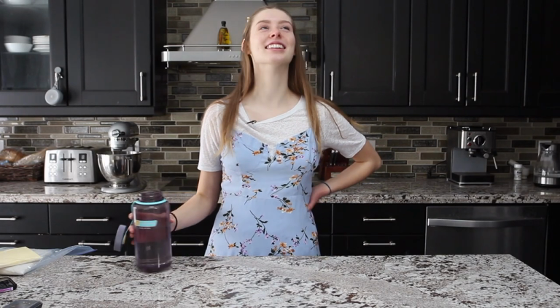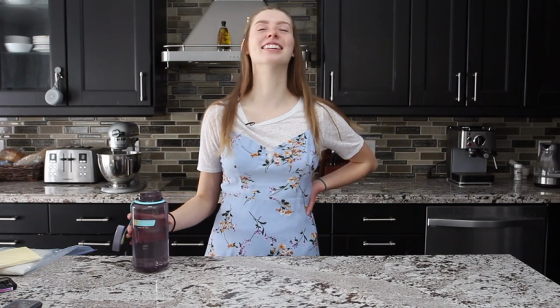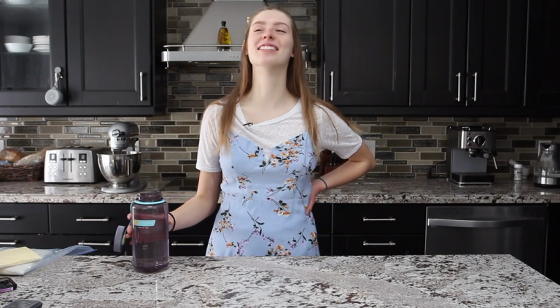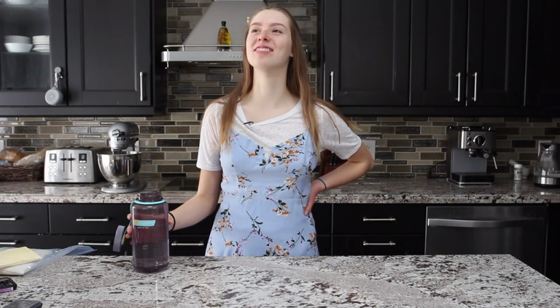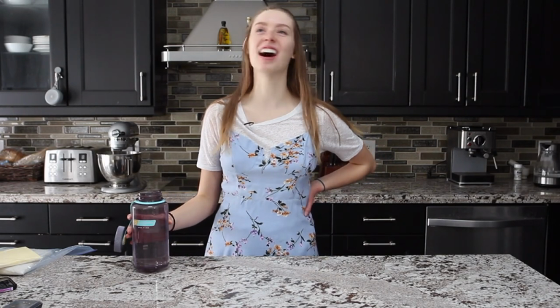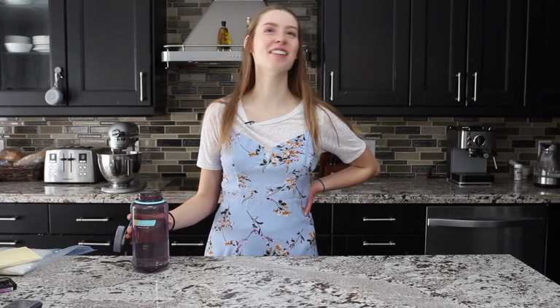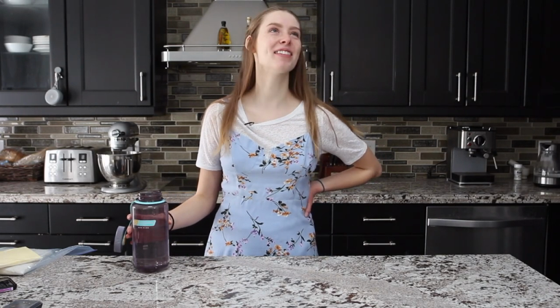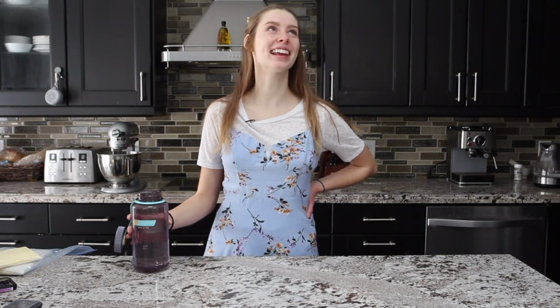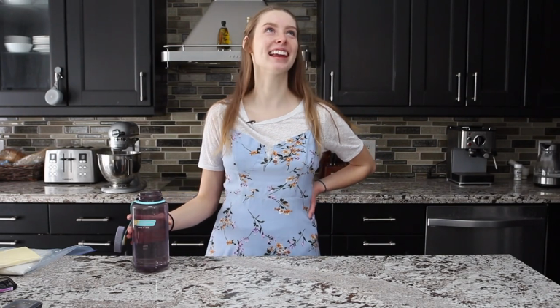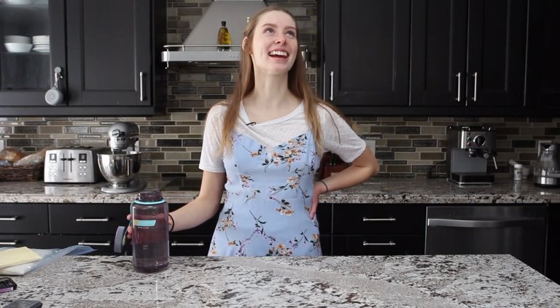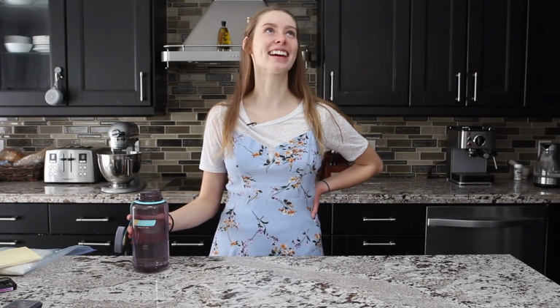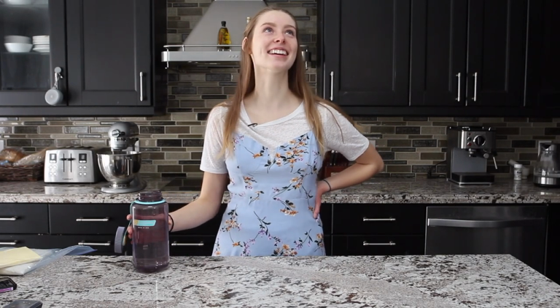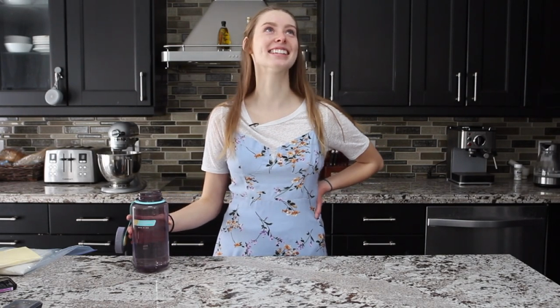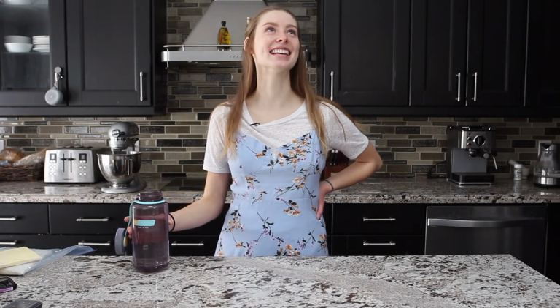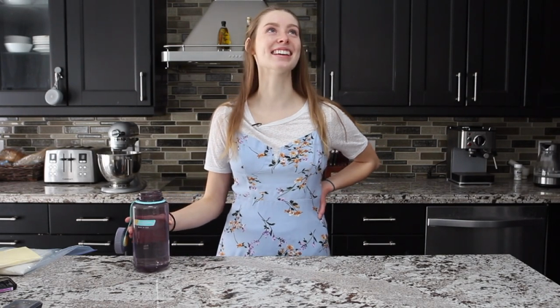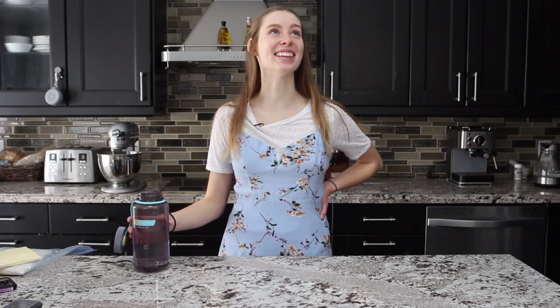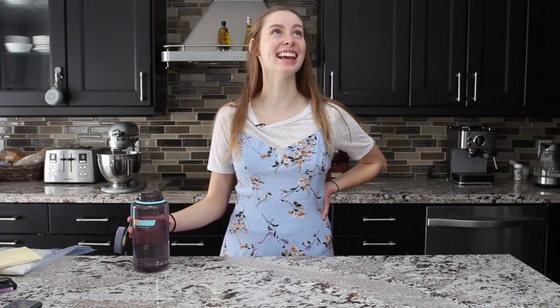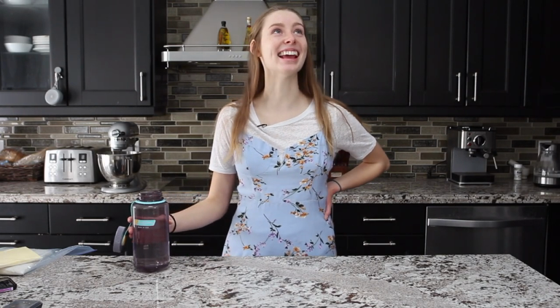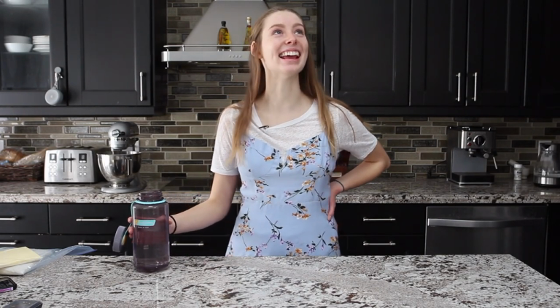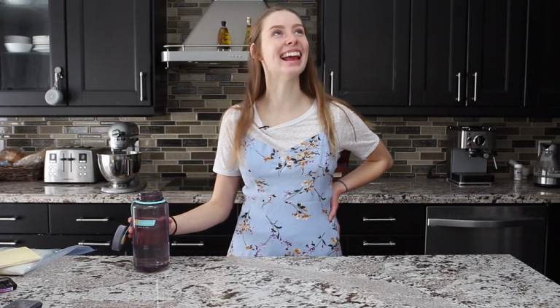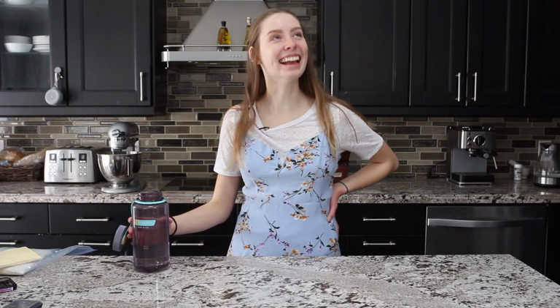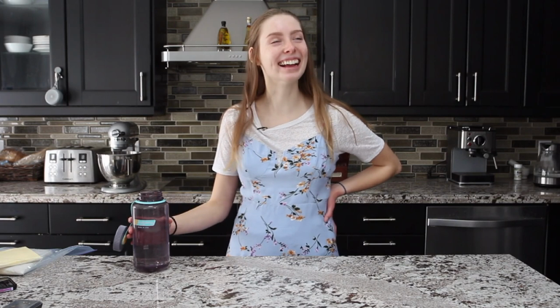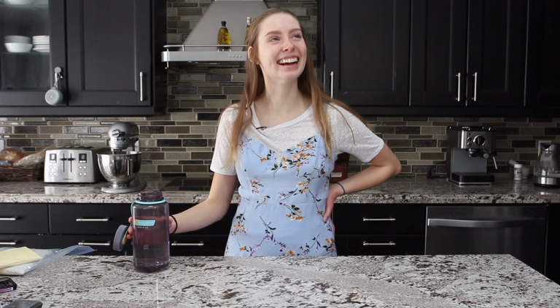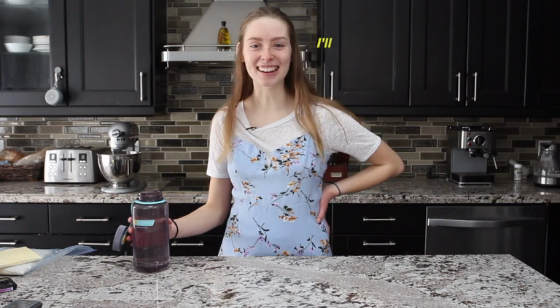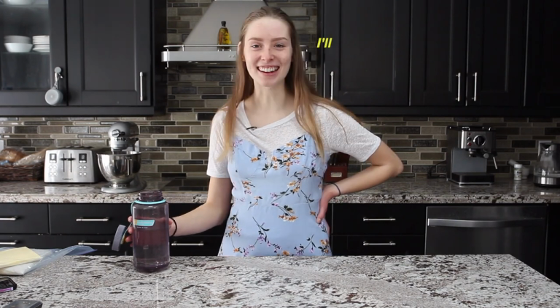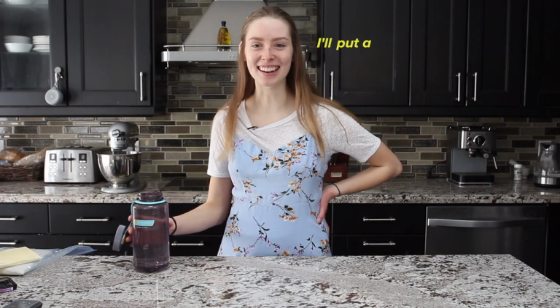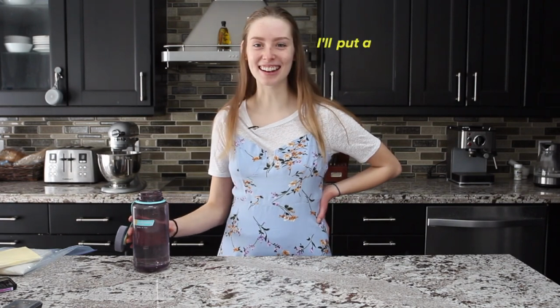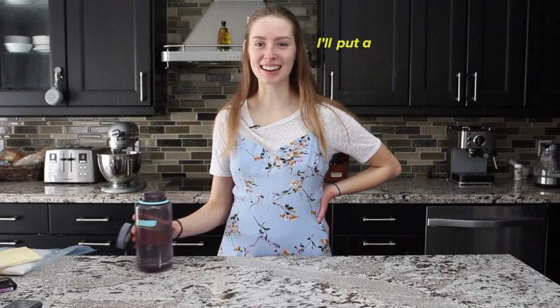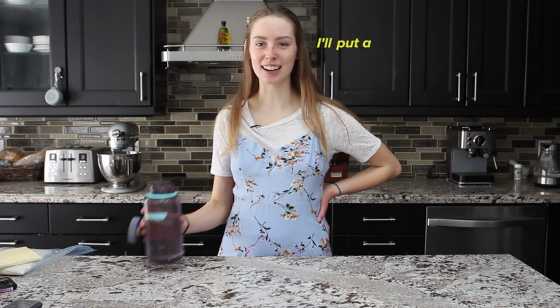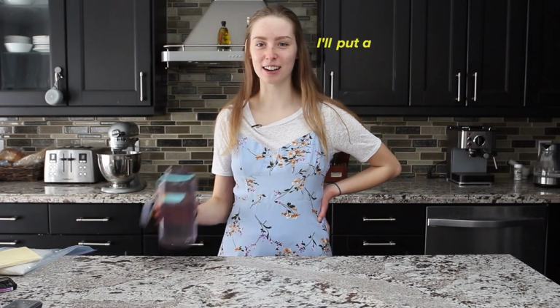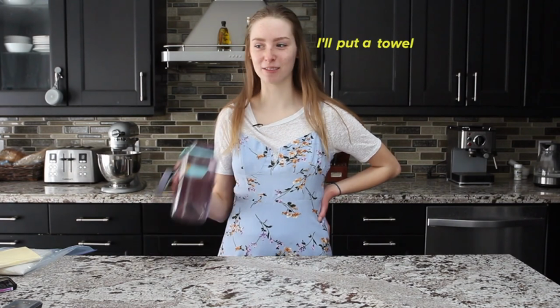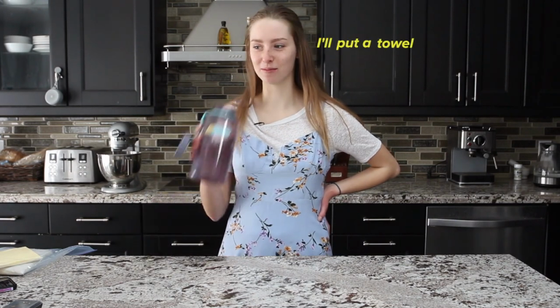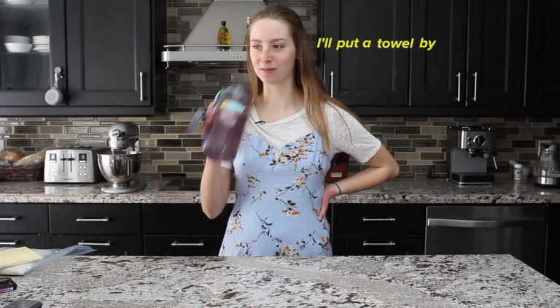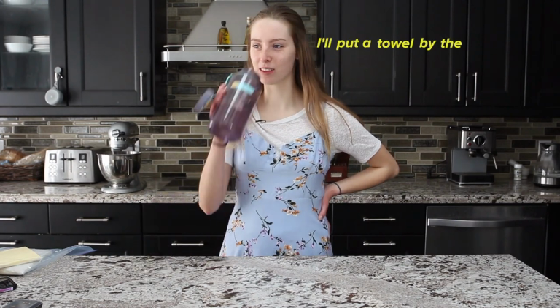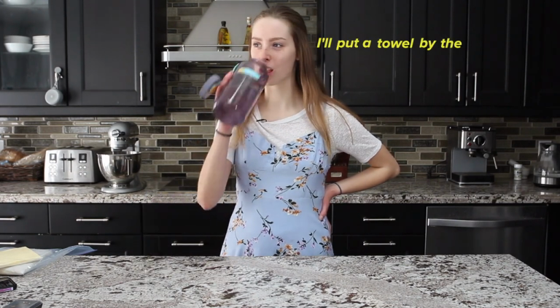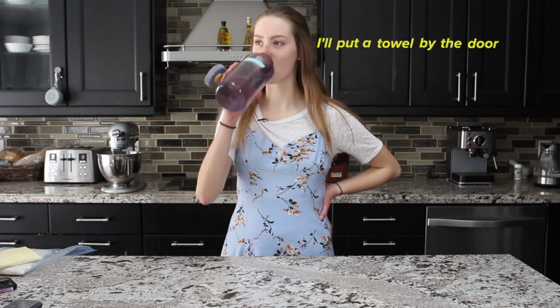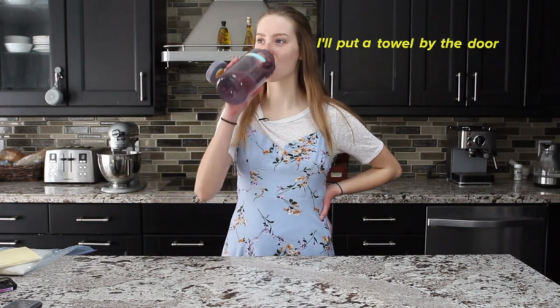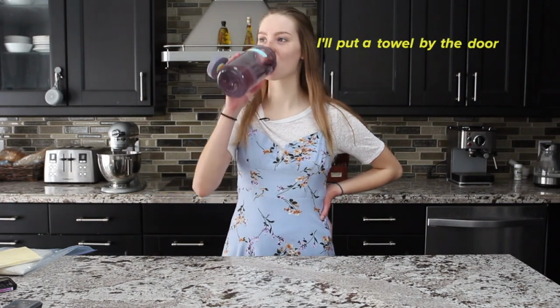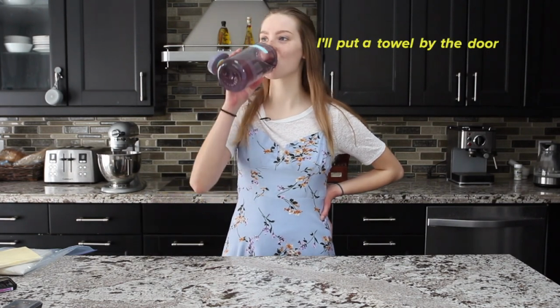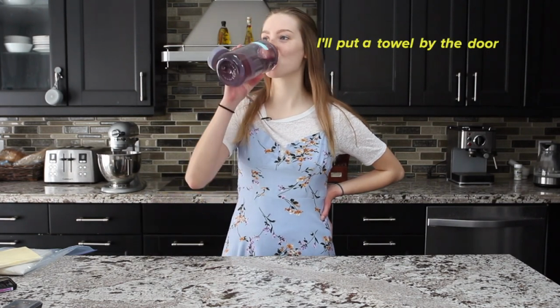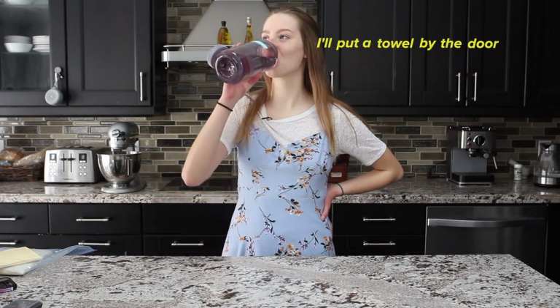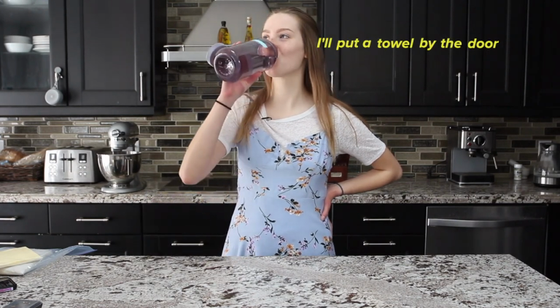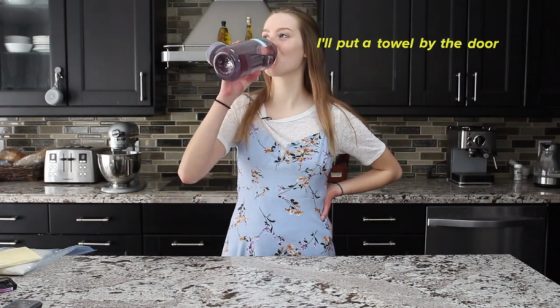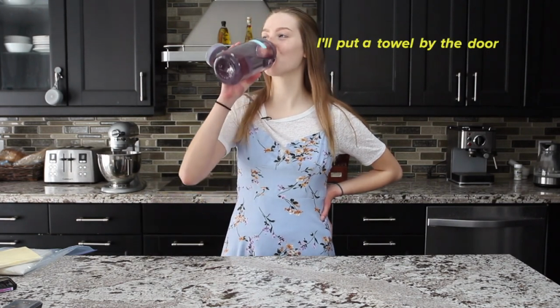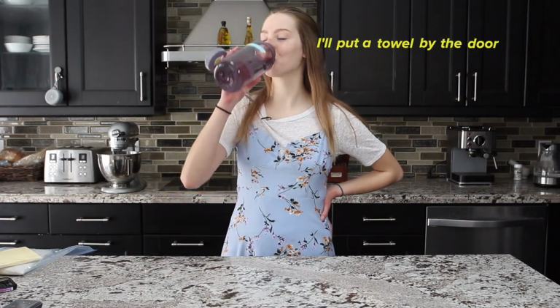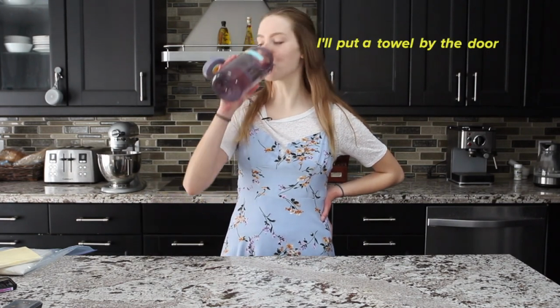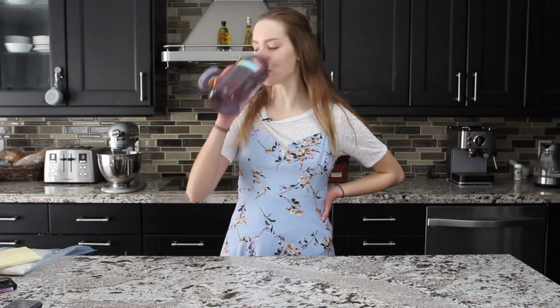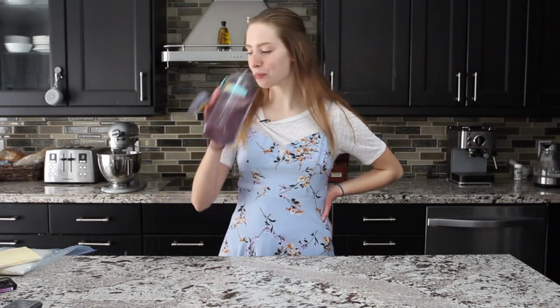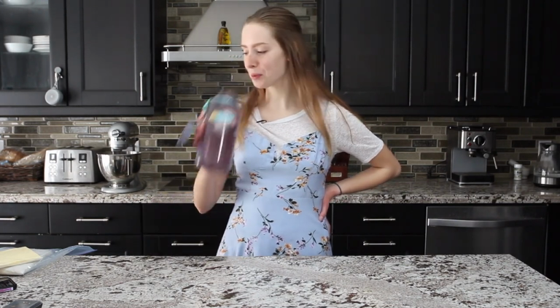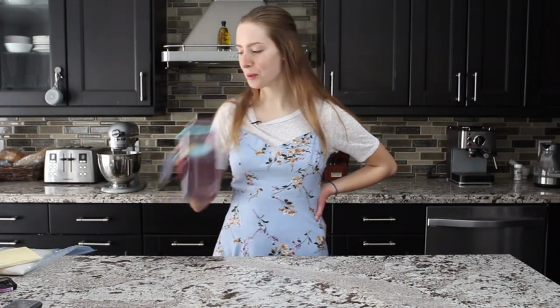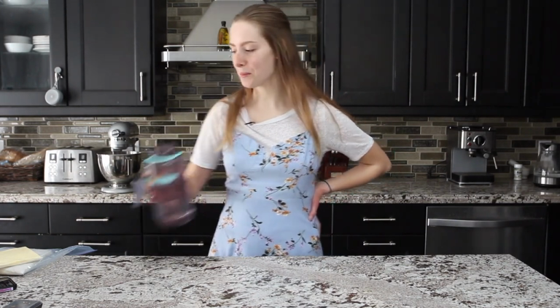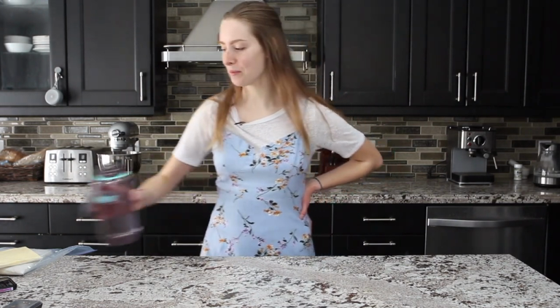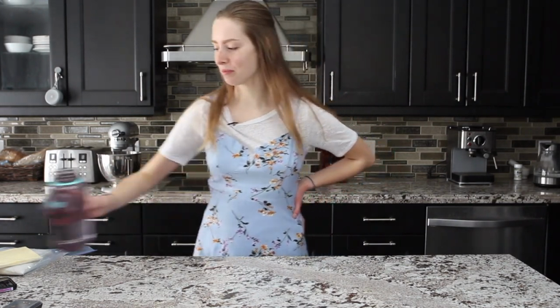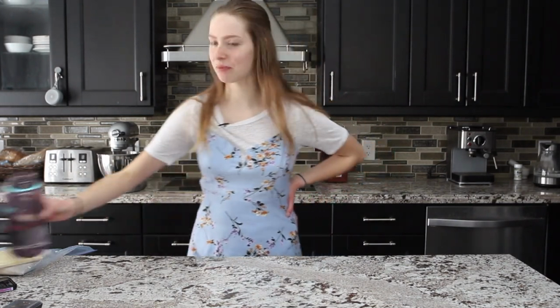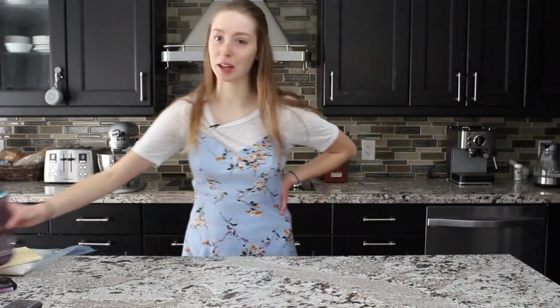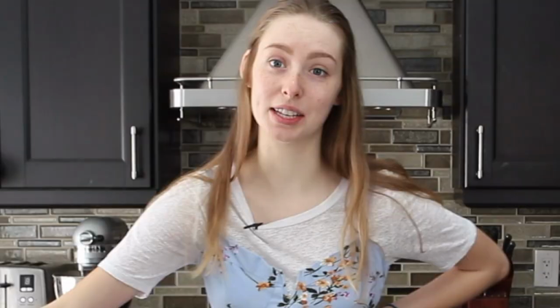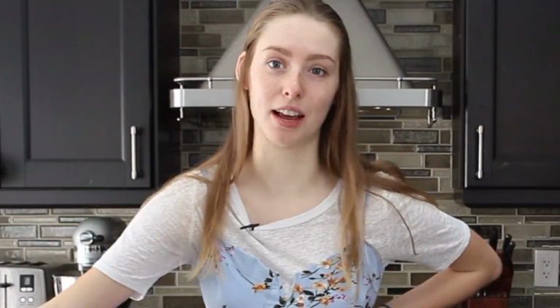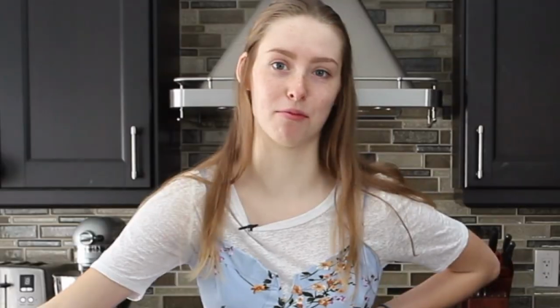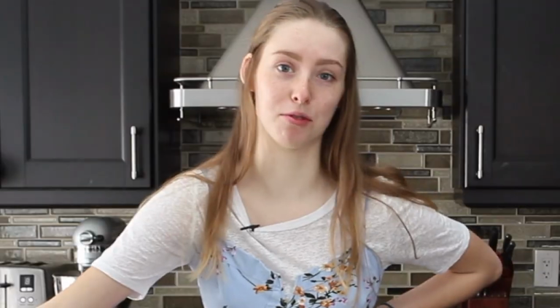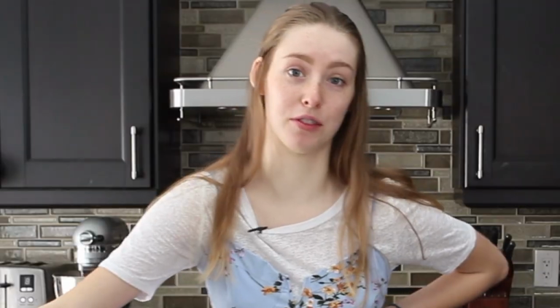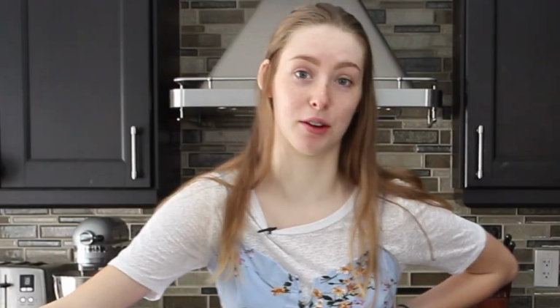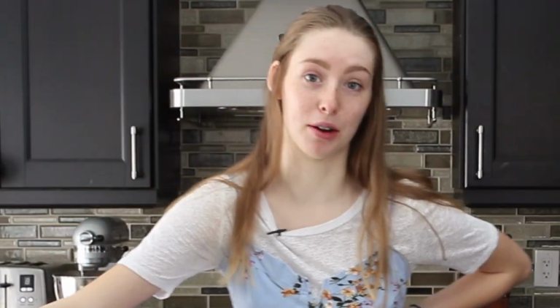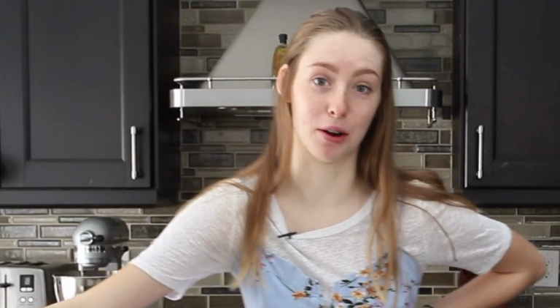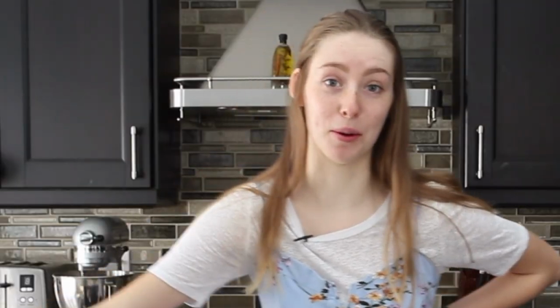Mom, we can hear your TV. Soundproof 101.